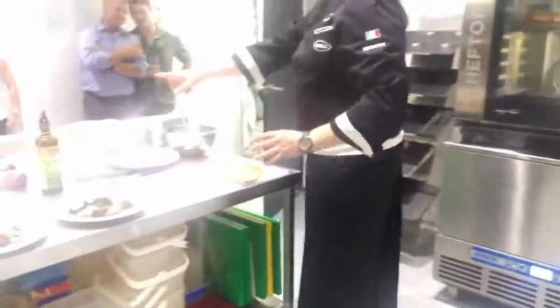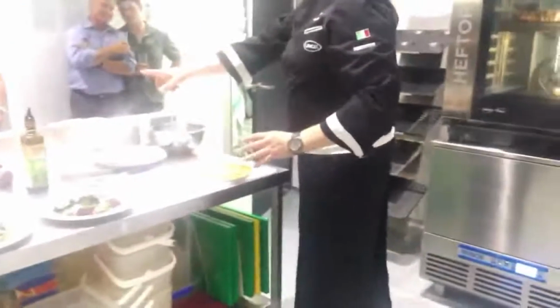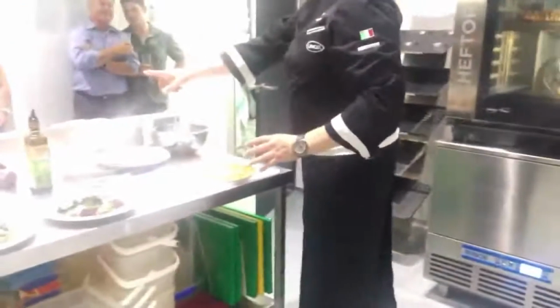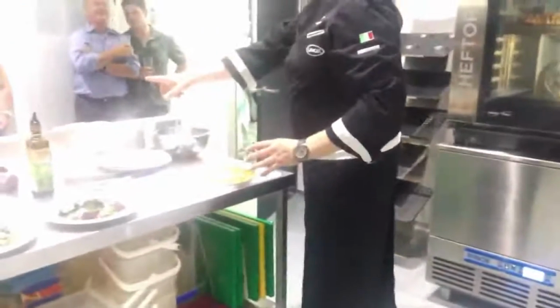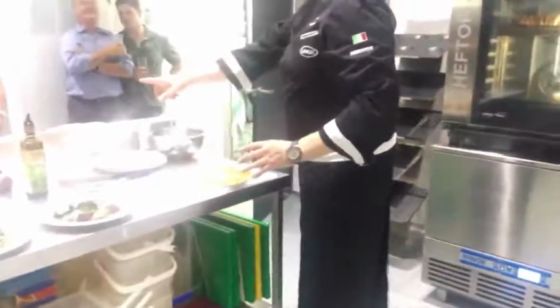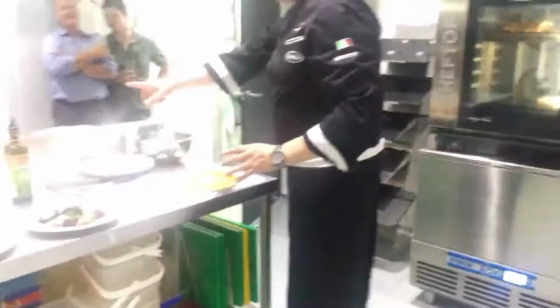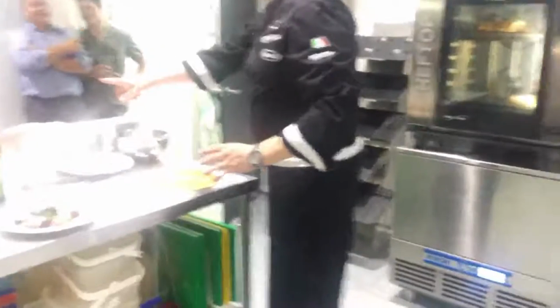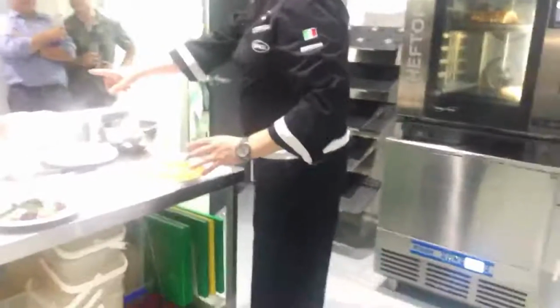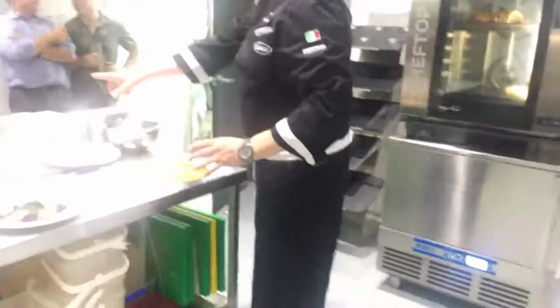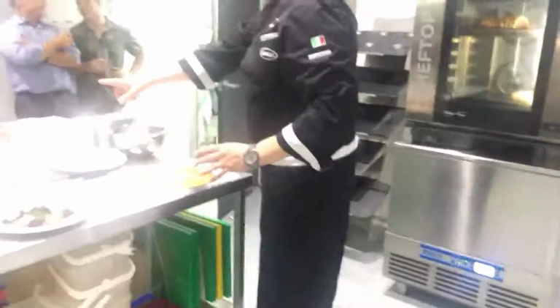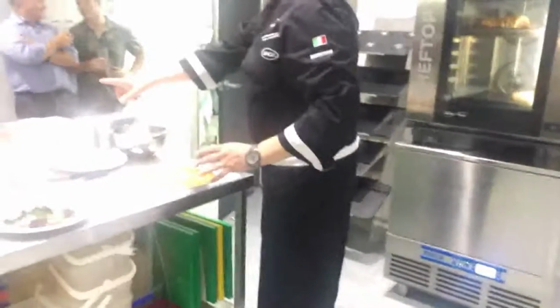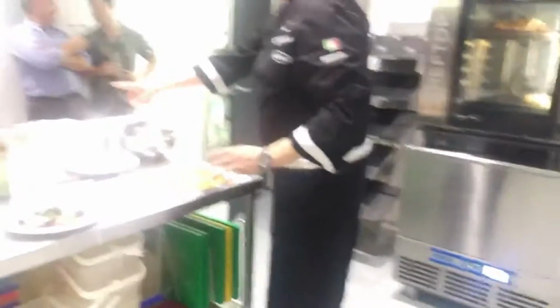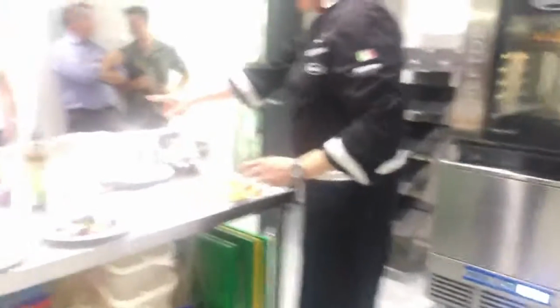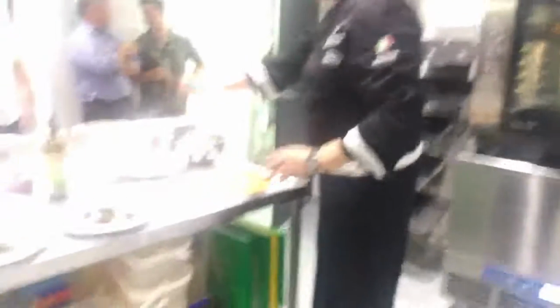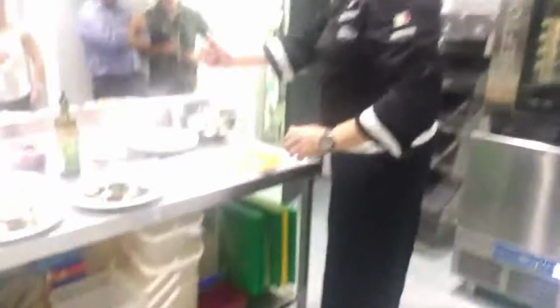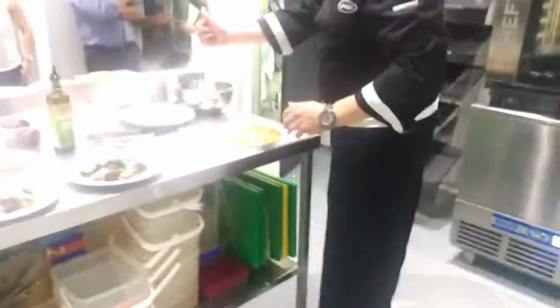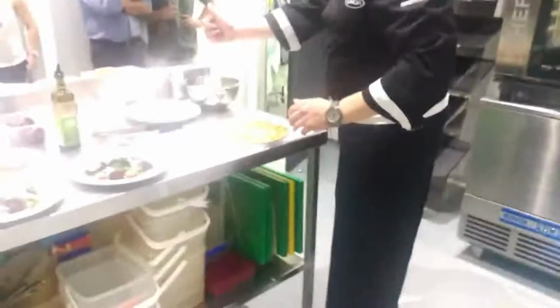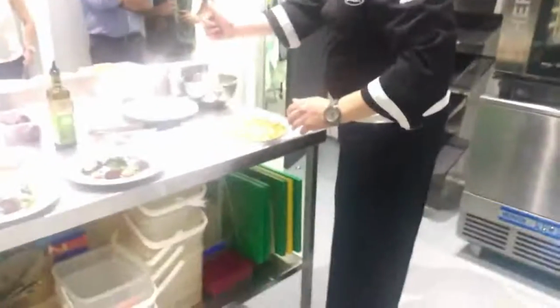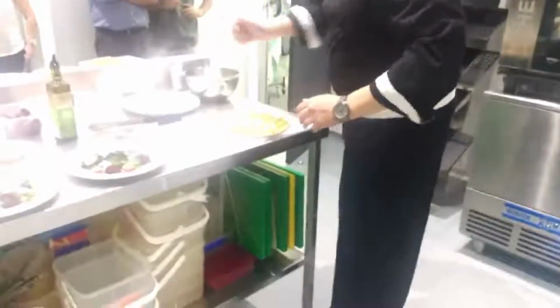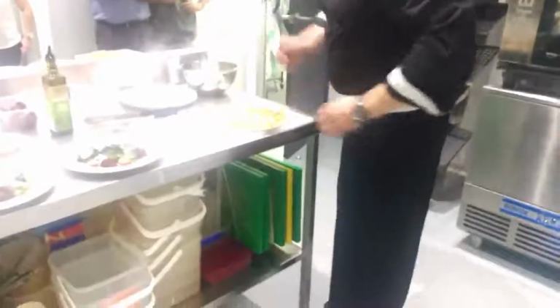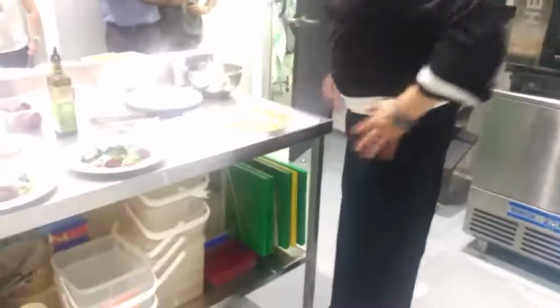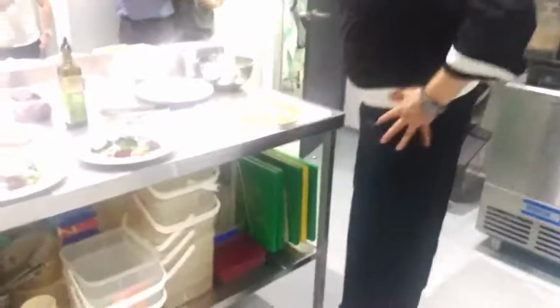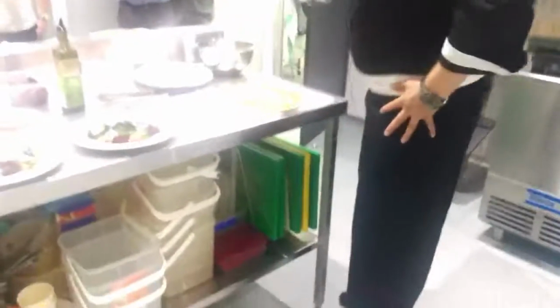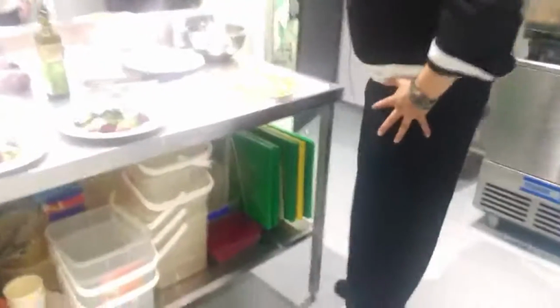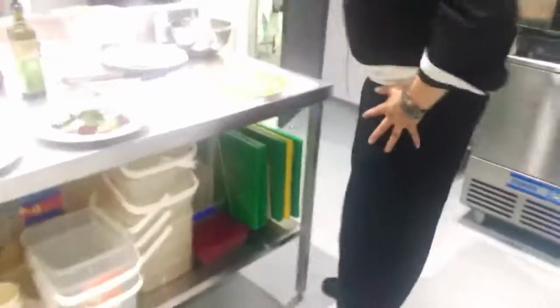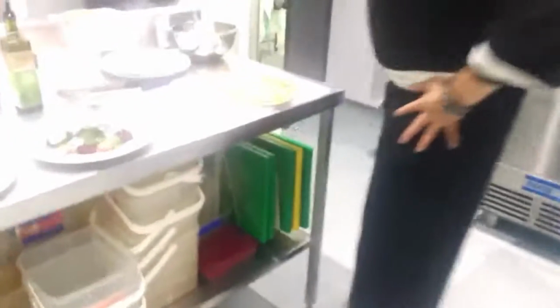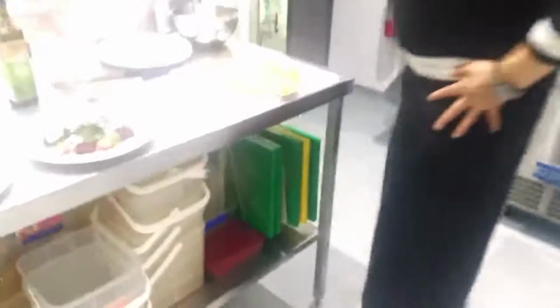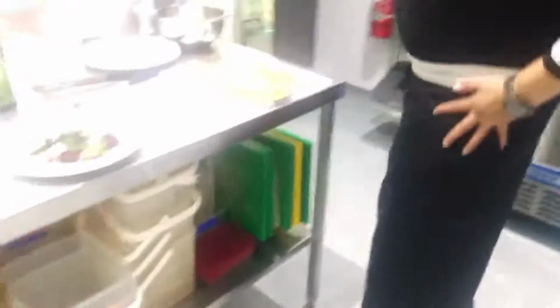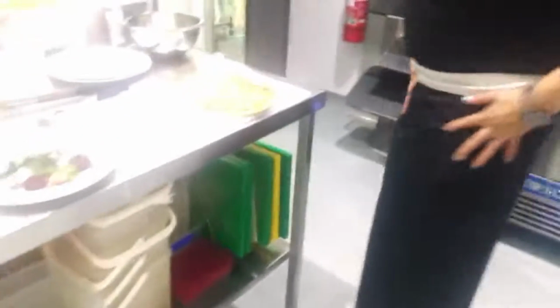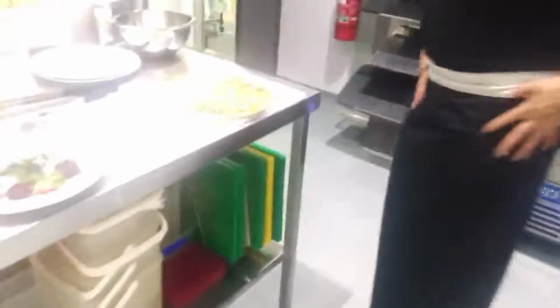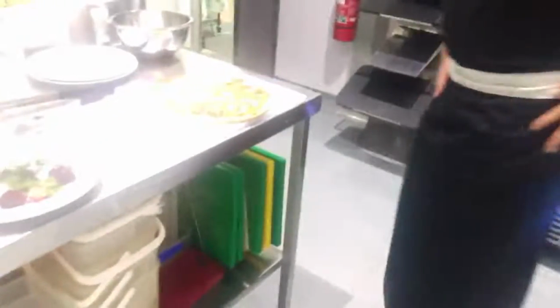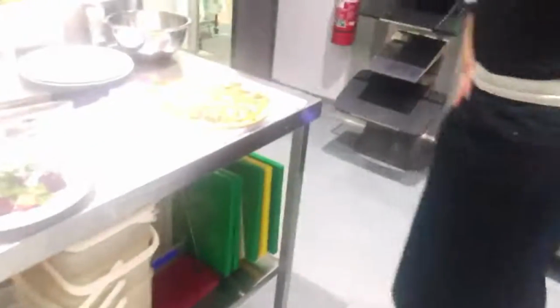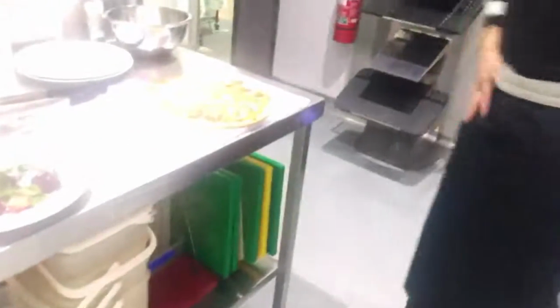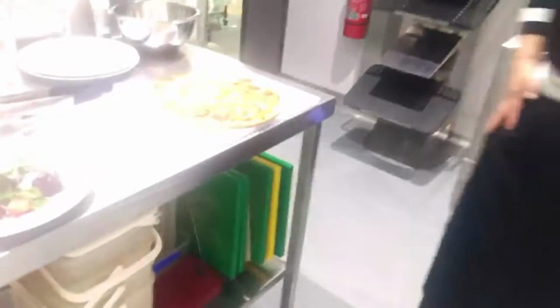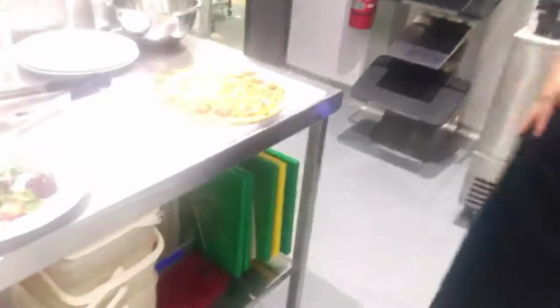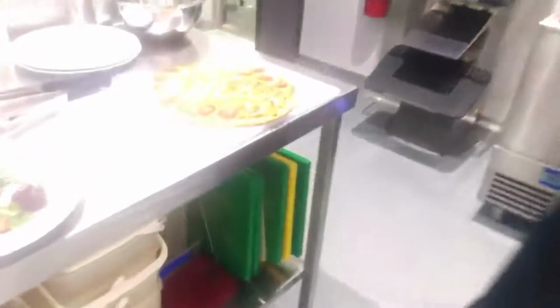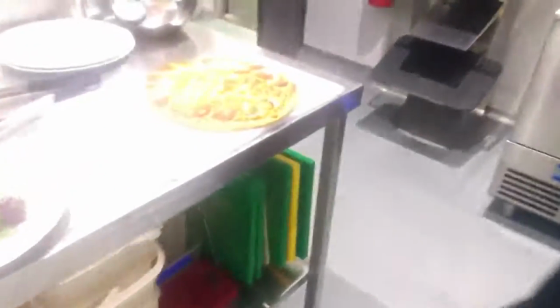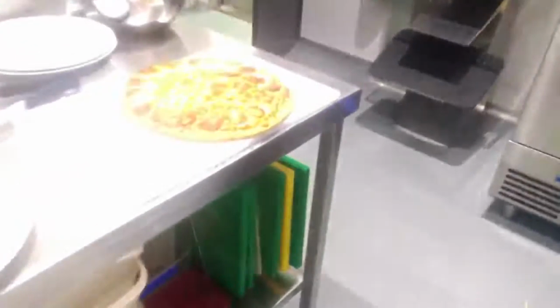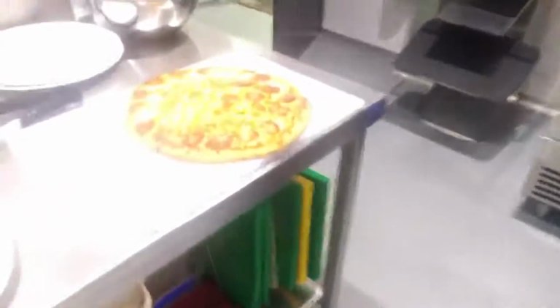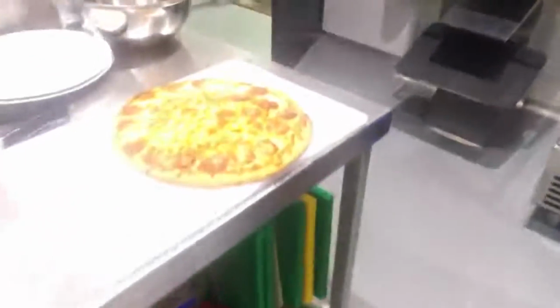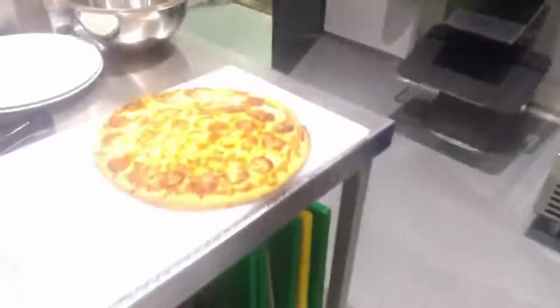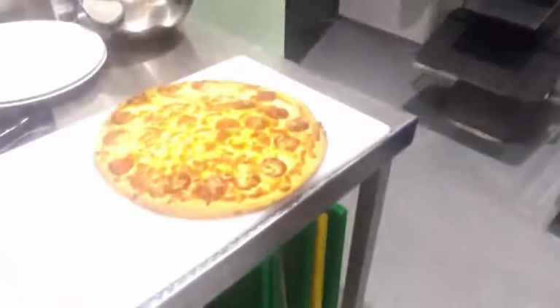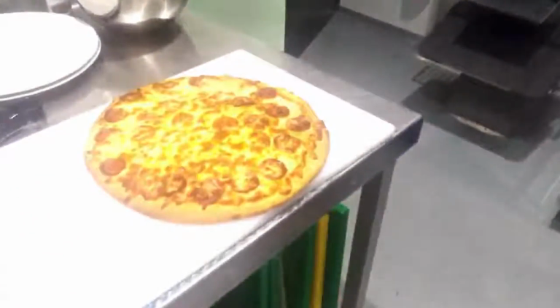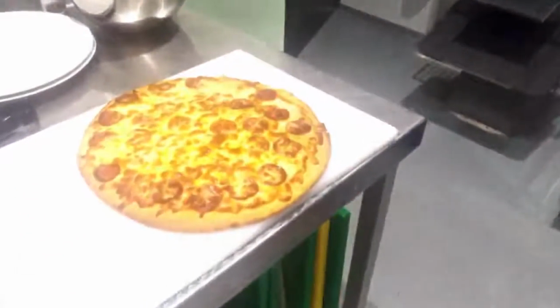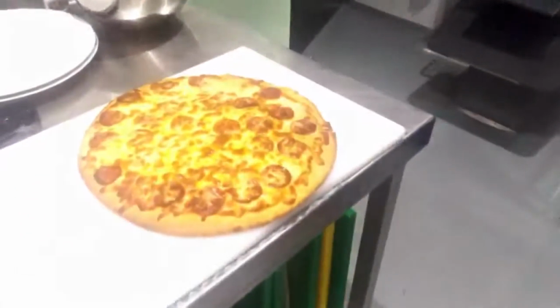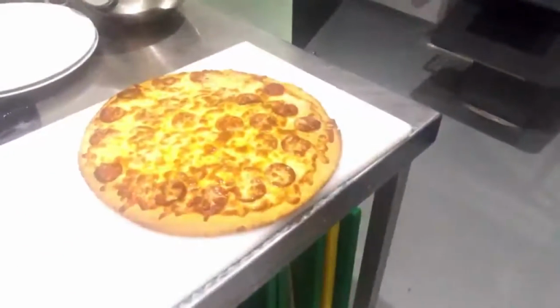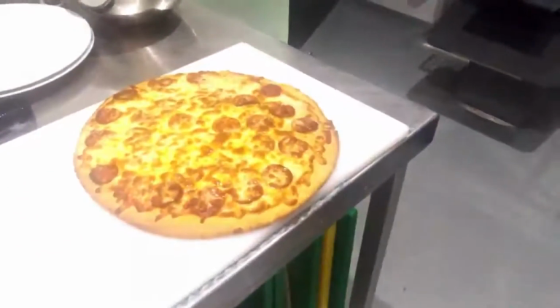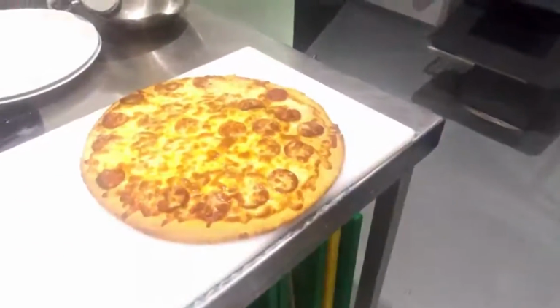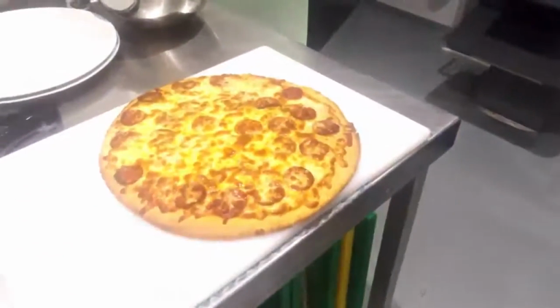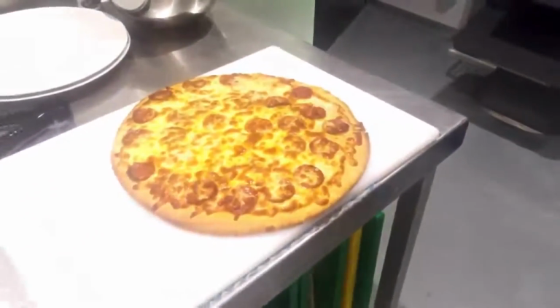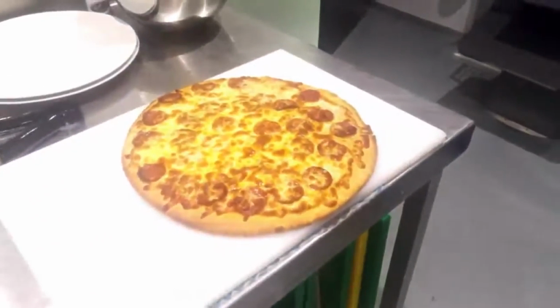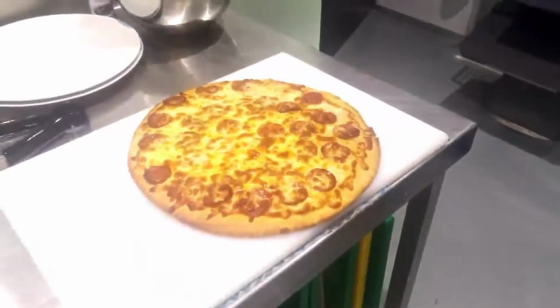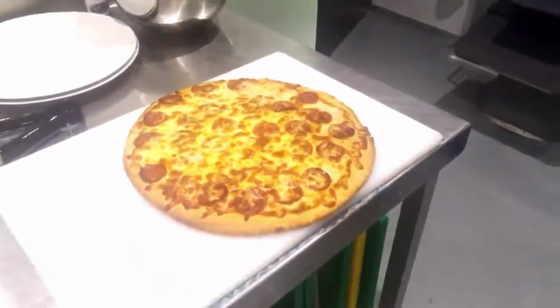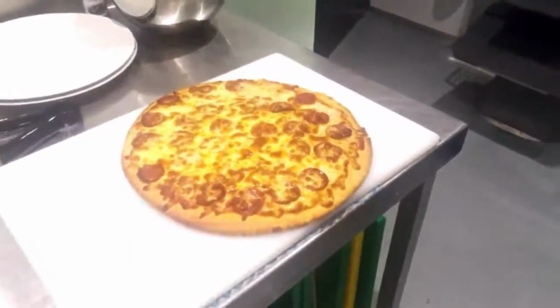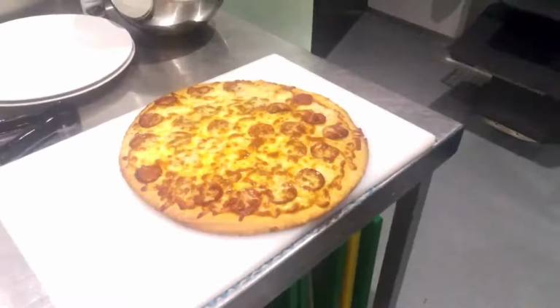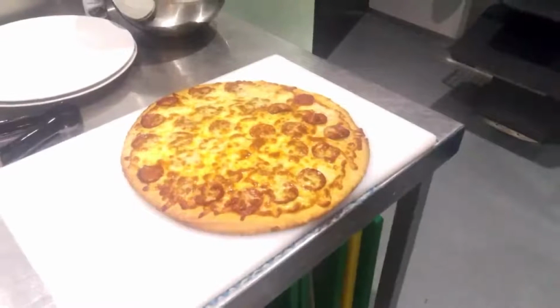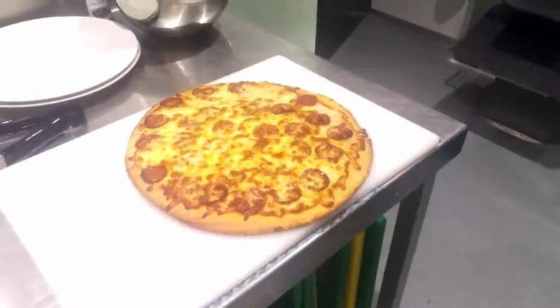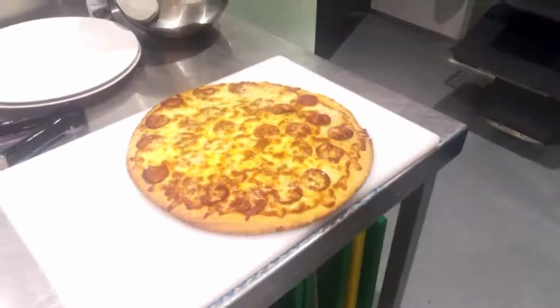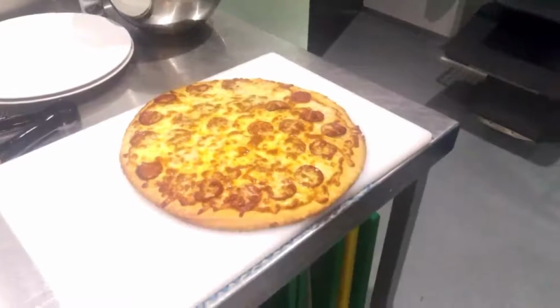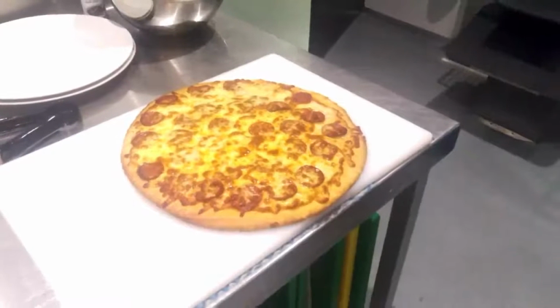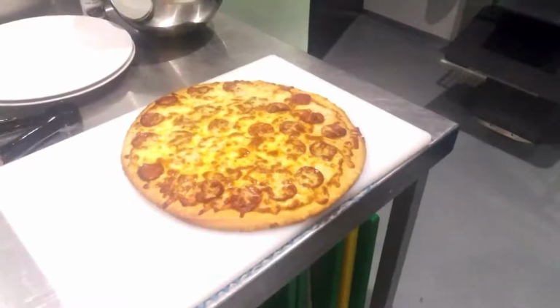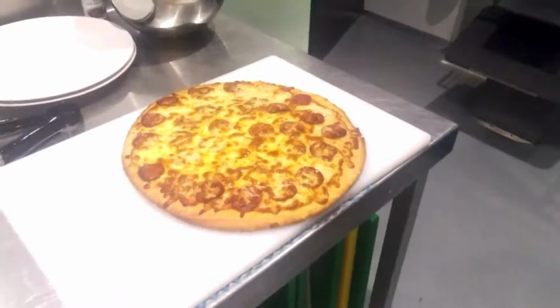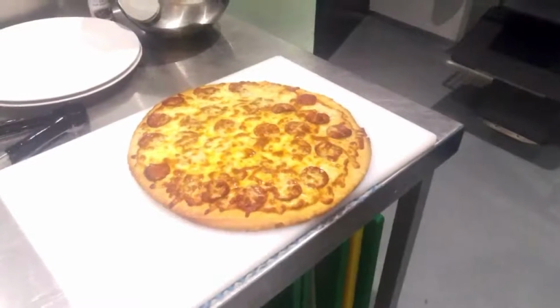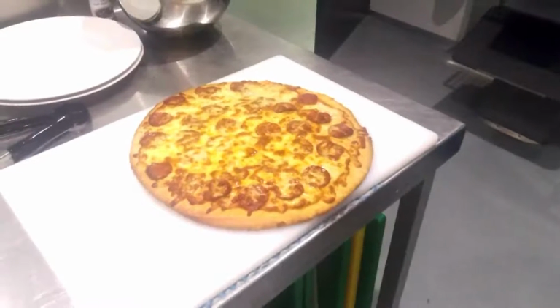Everyone like pepperoni pizza? I do. That's why I made pepperoni.